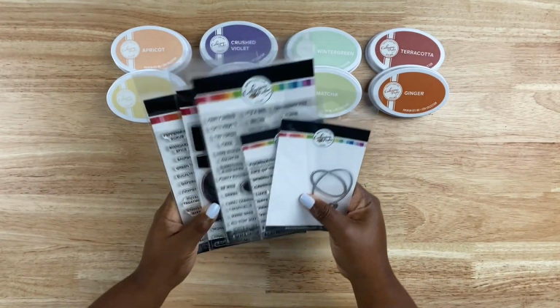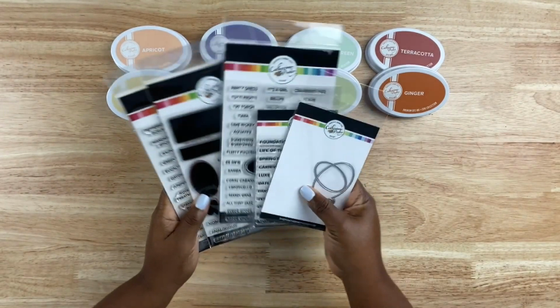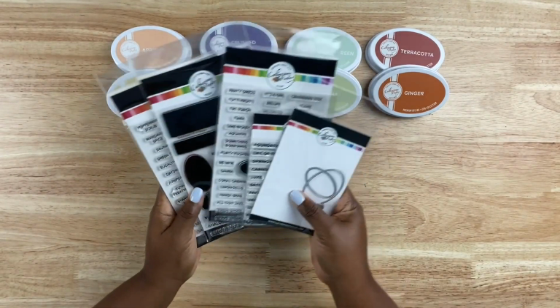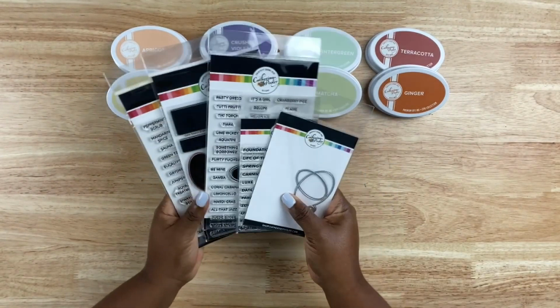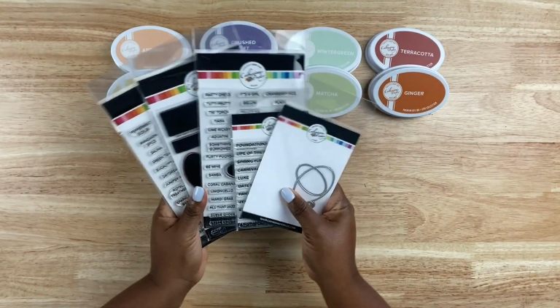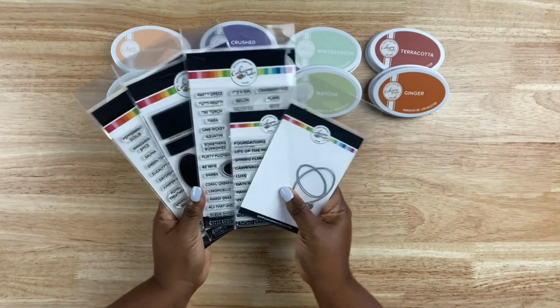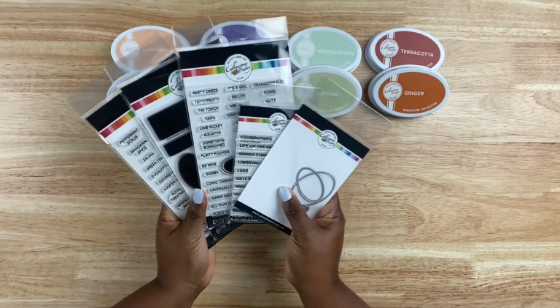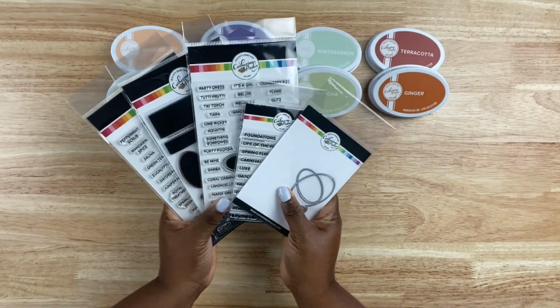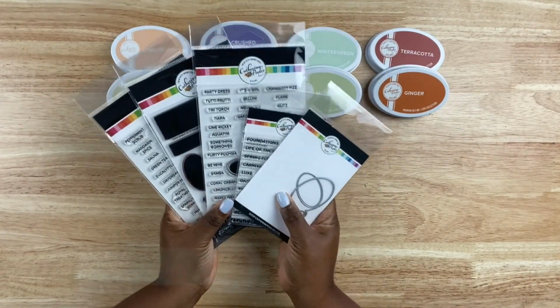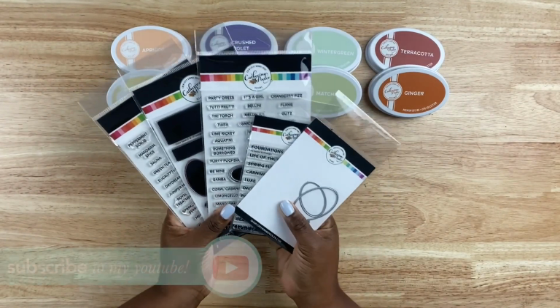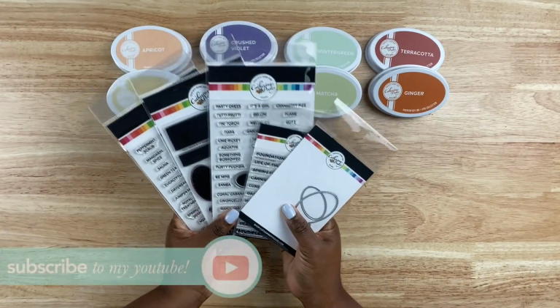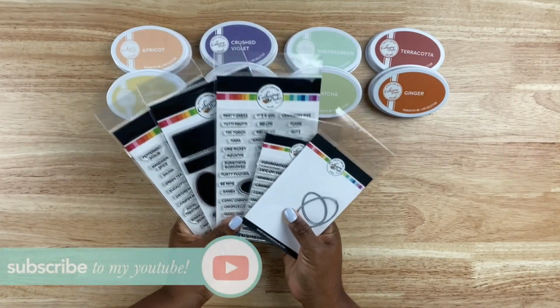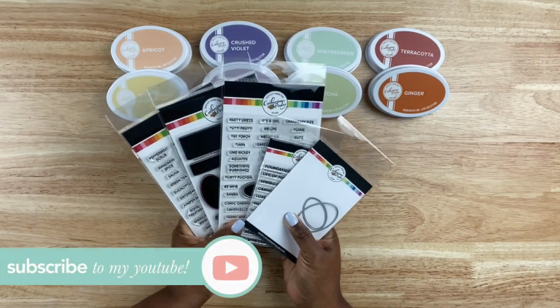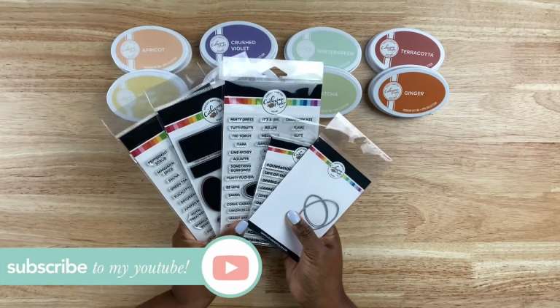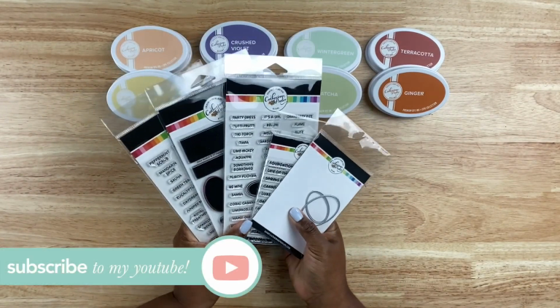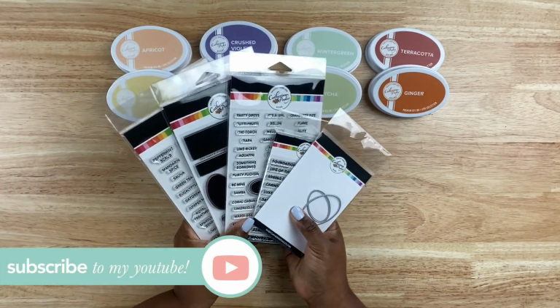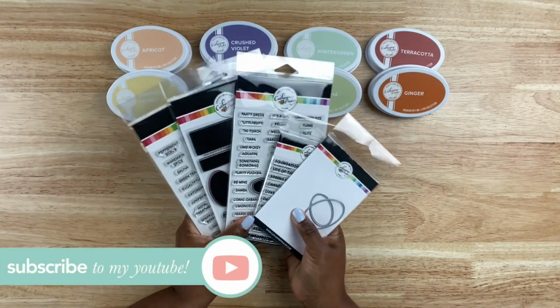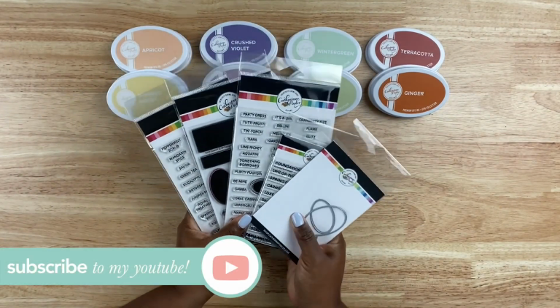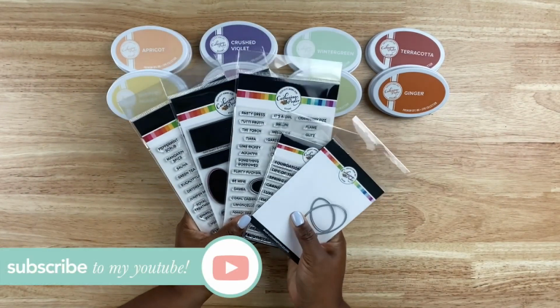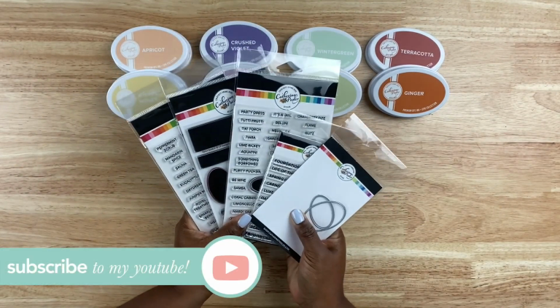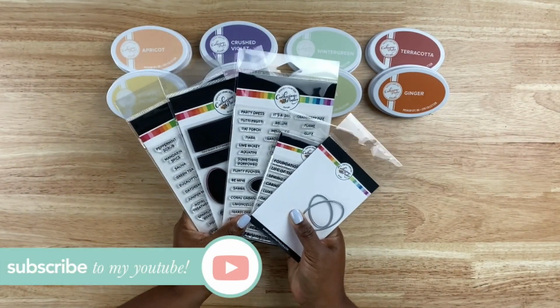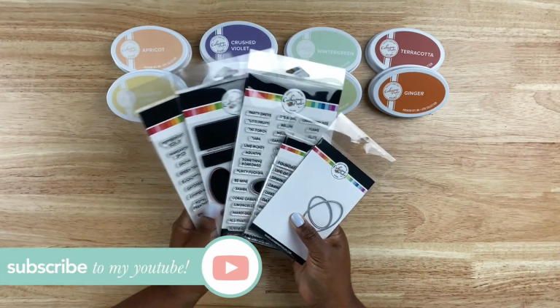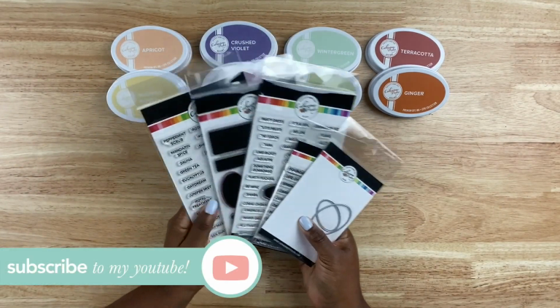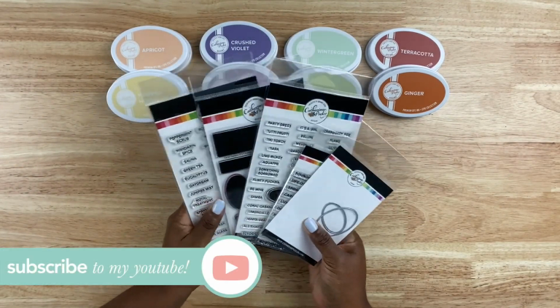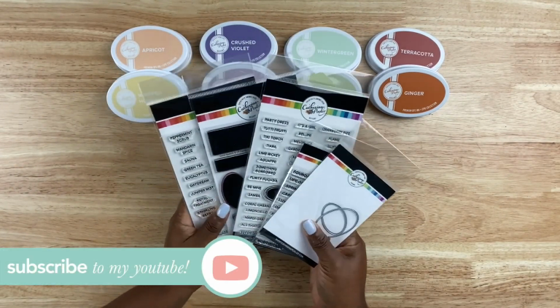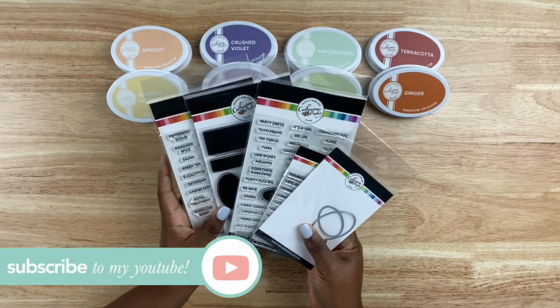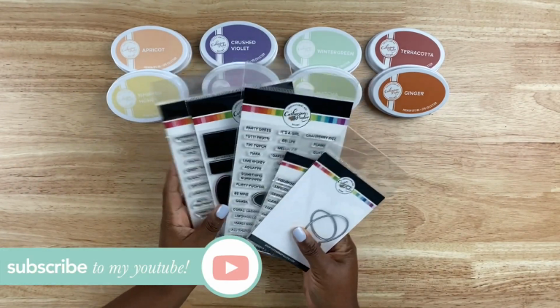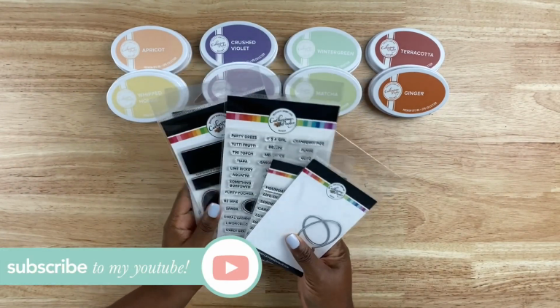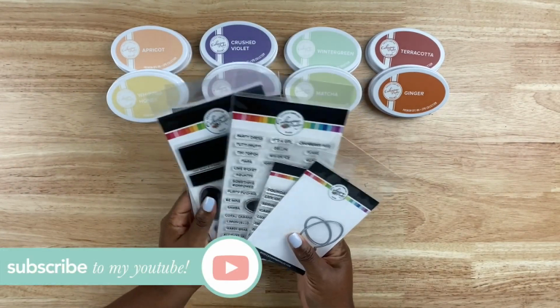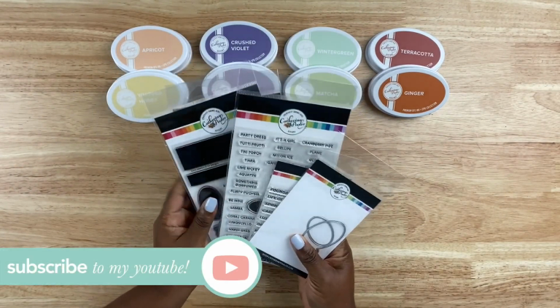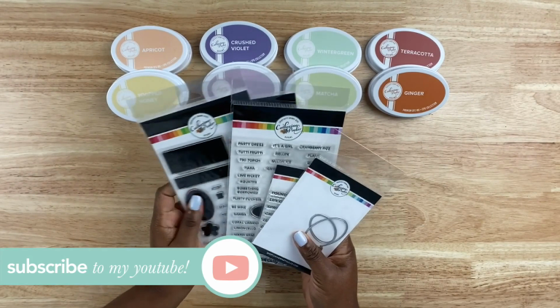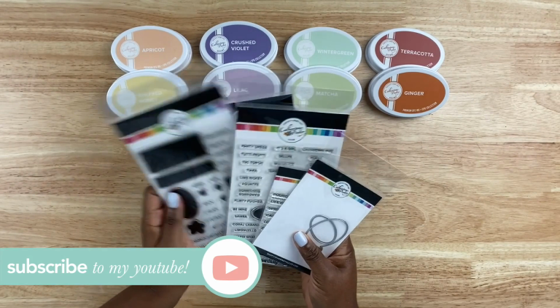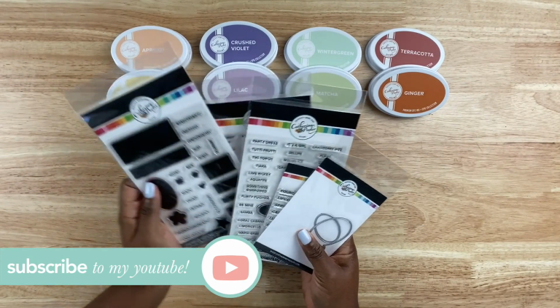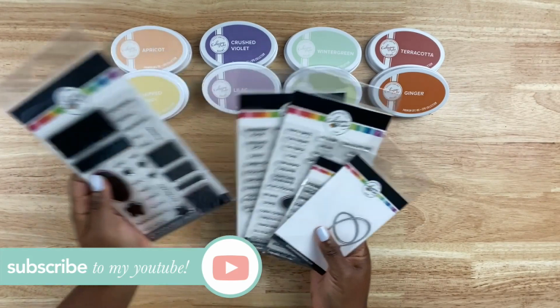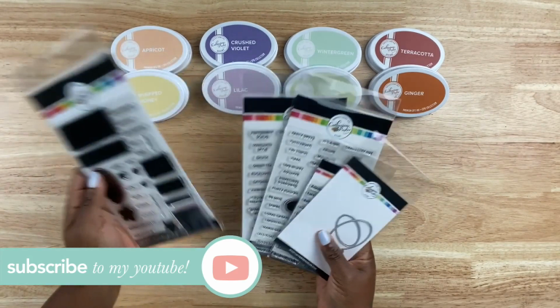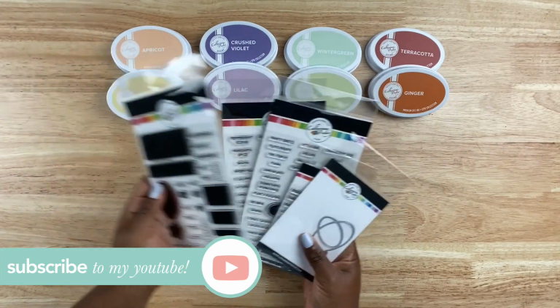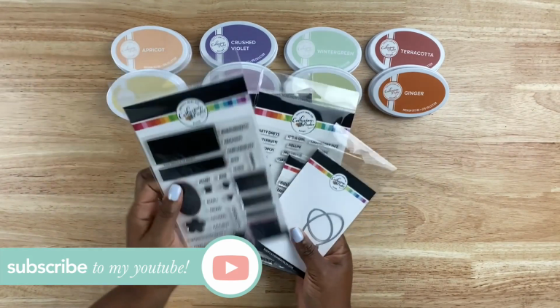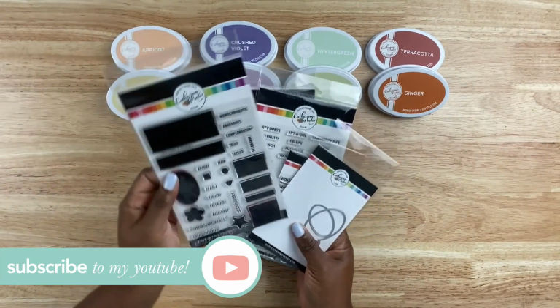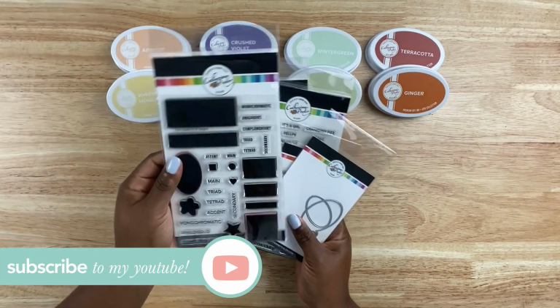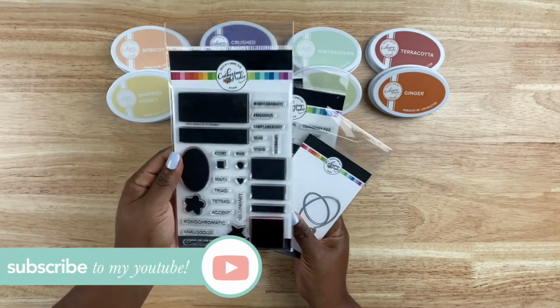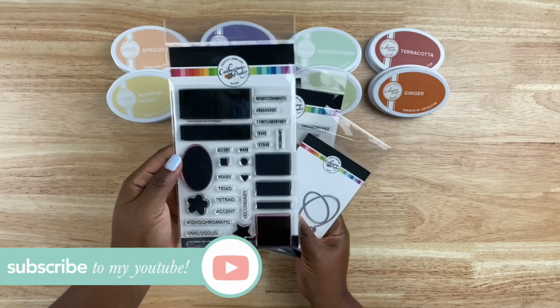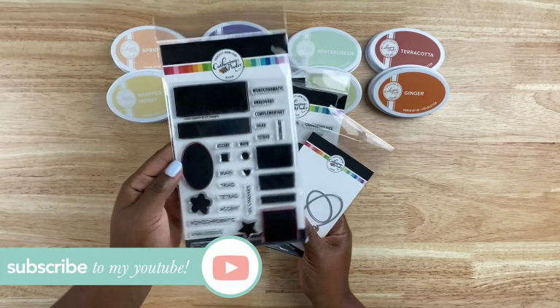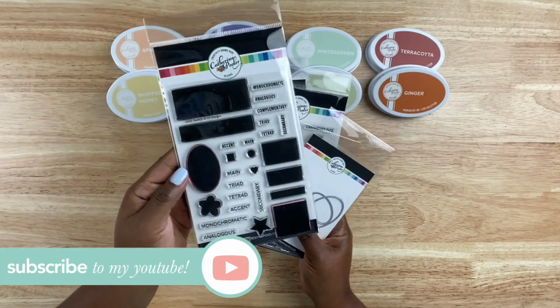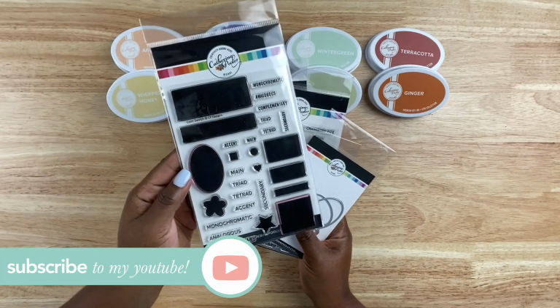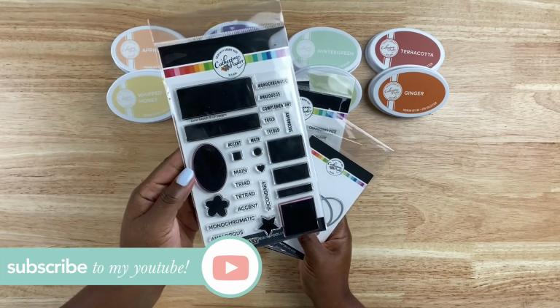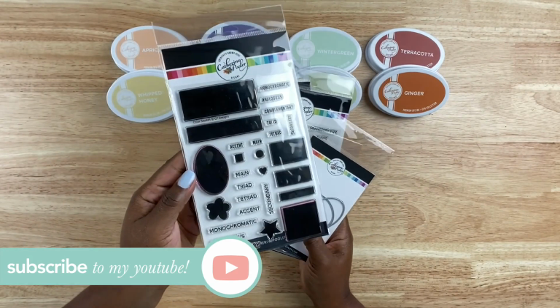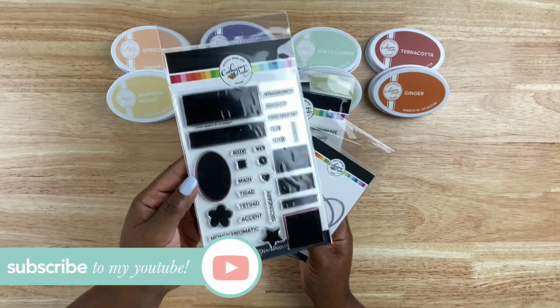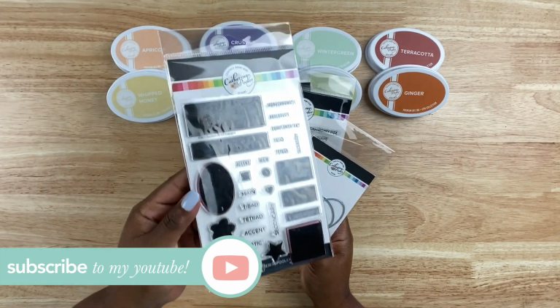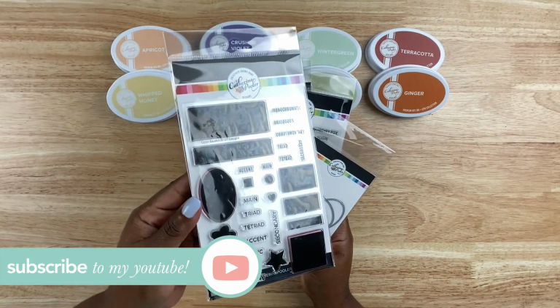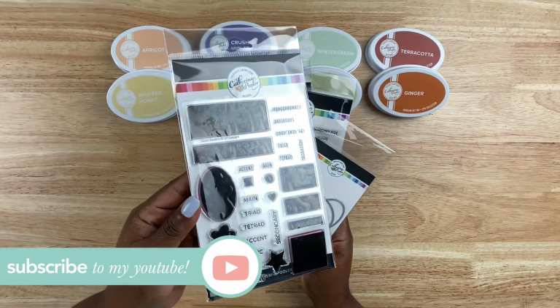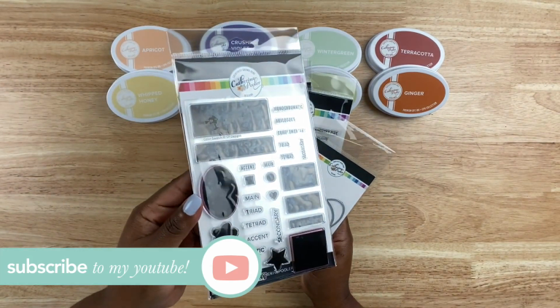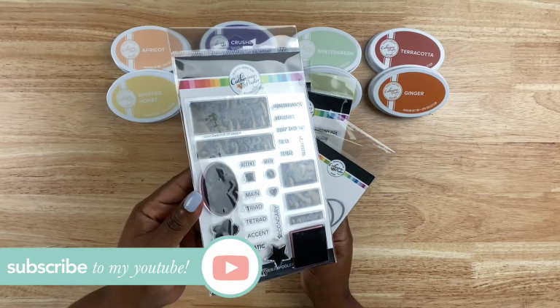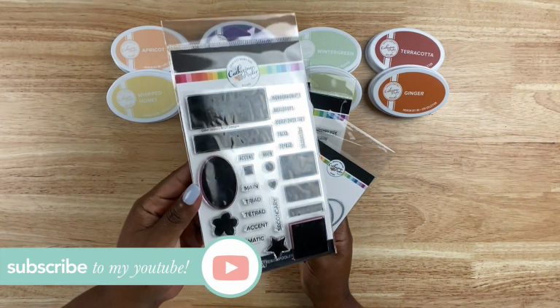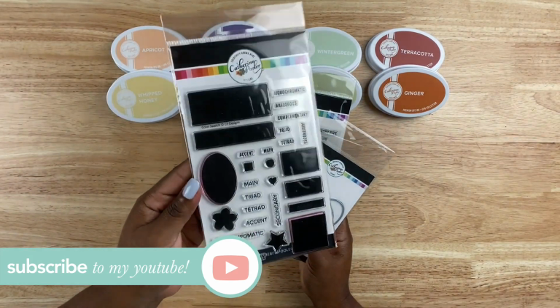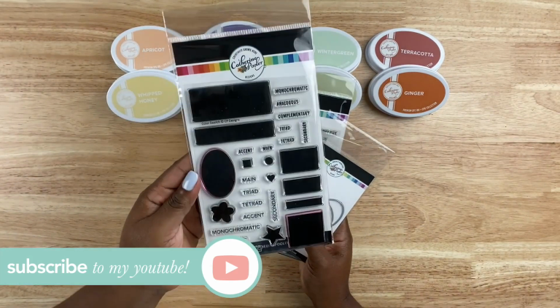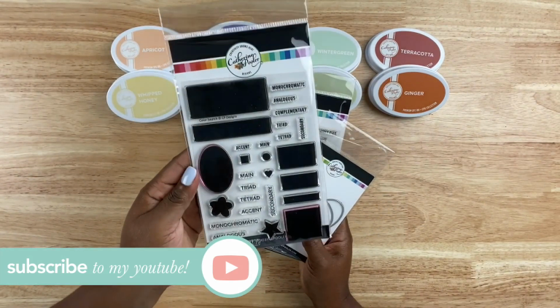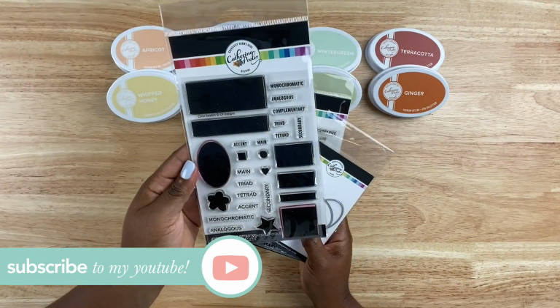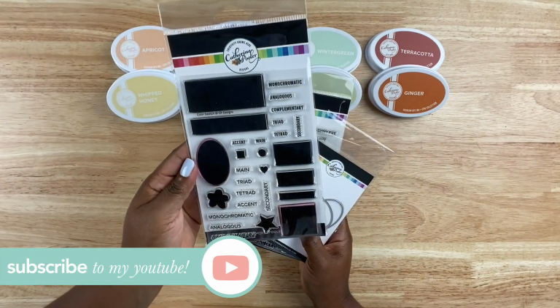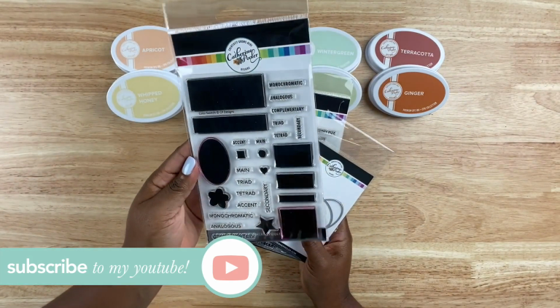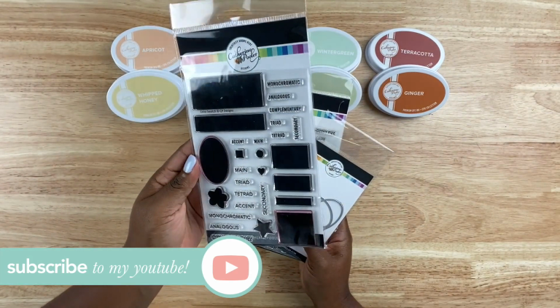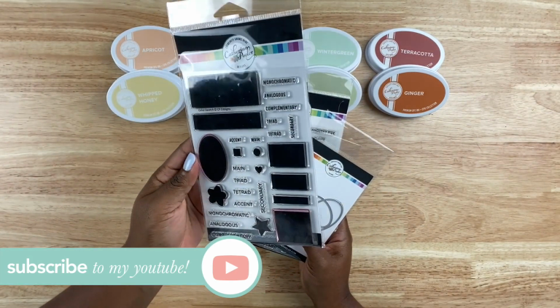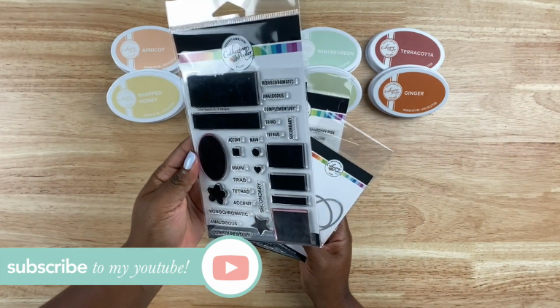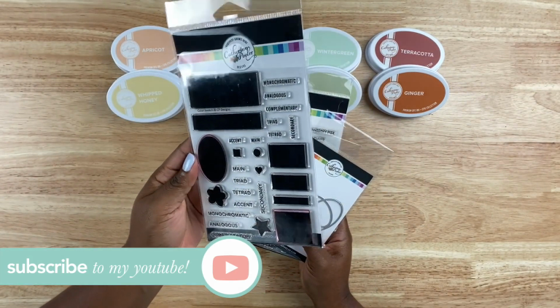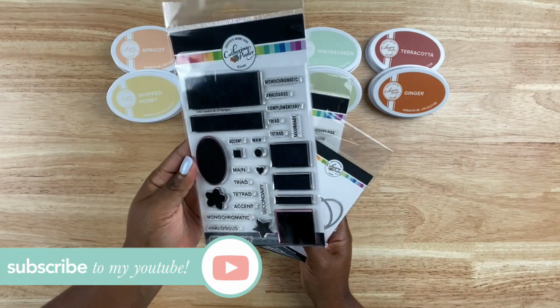But before we get into this, make sure you hit that subscribe button. If you love all things scrapbooking and crafting, hit the bell — that way you'll be notified each and every time a new video is posted.